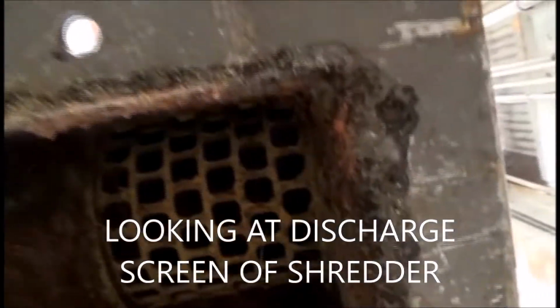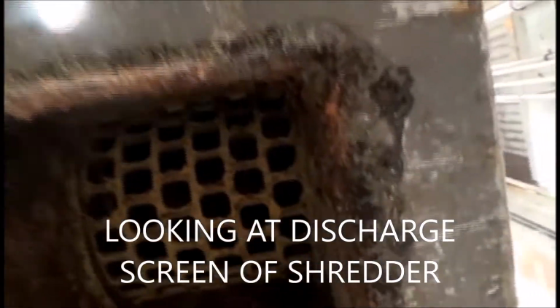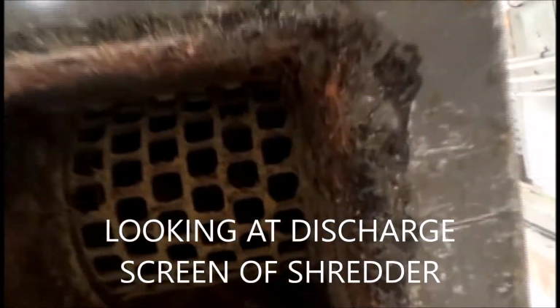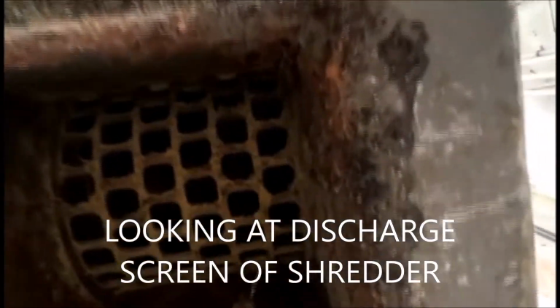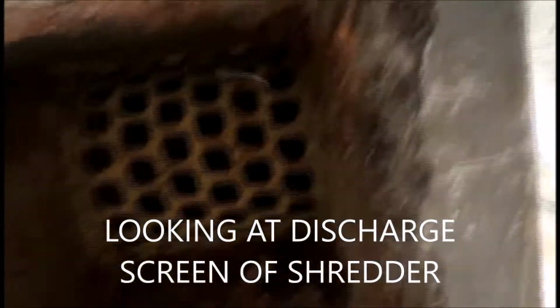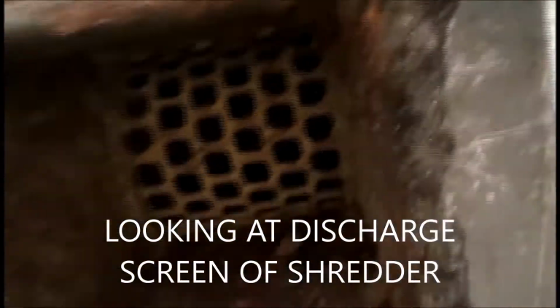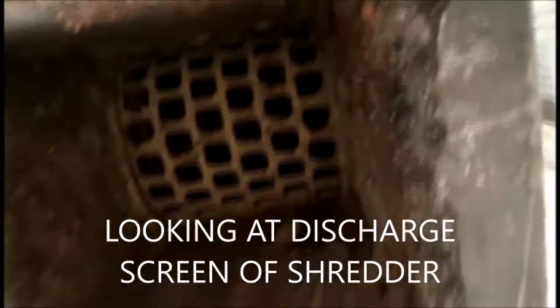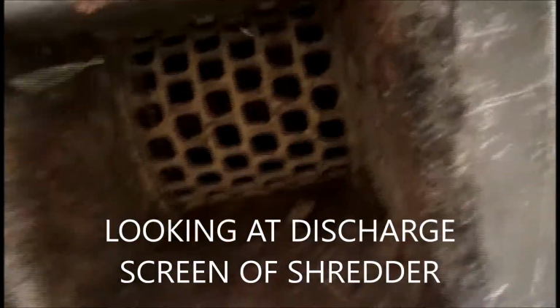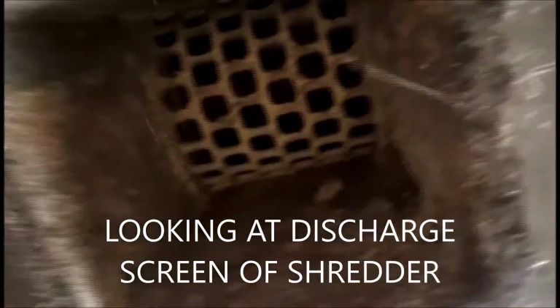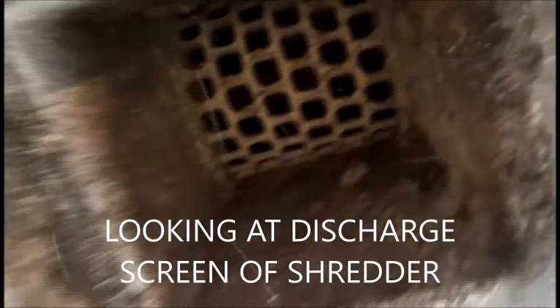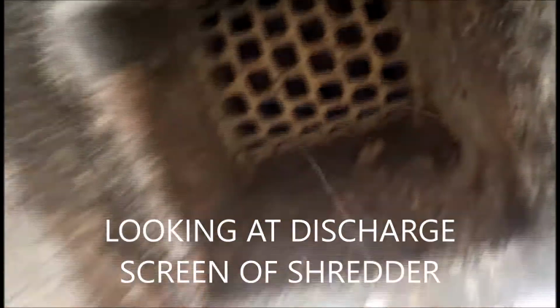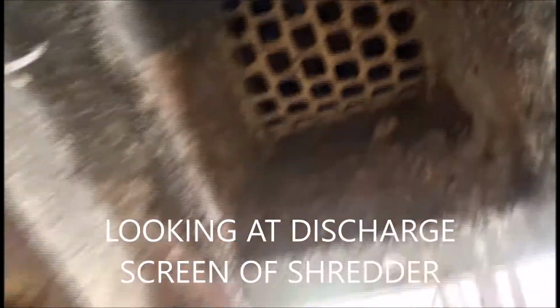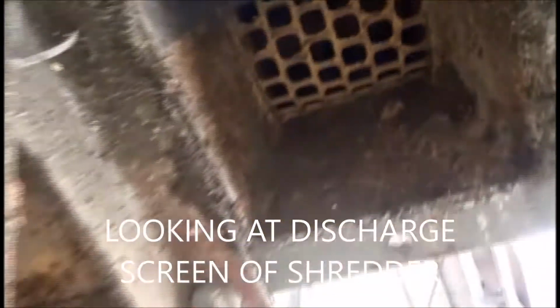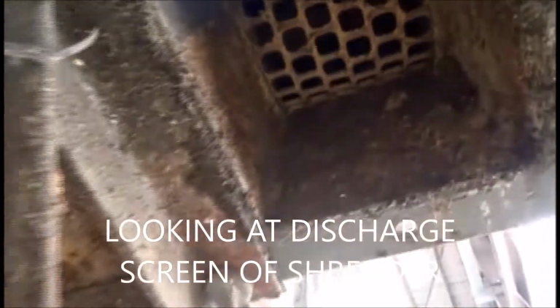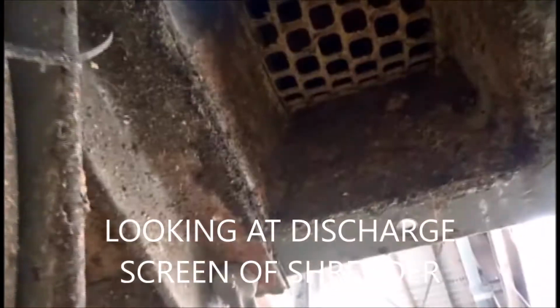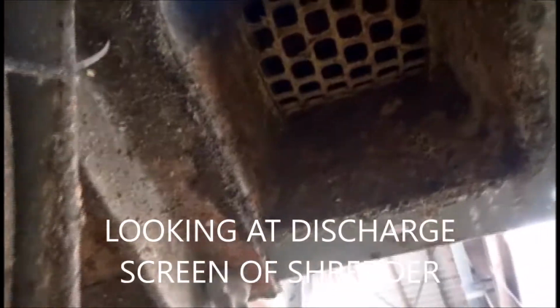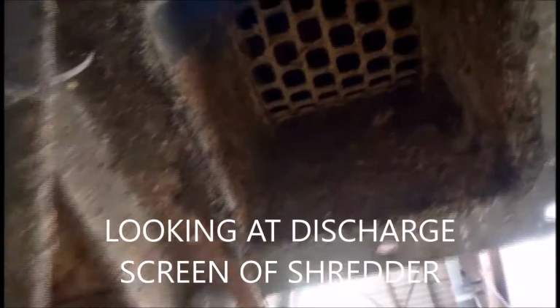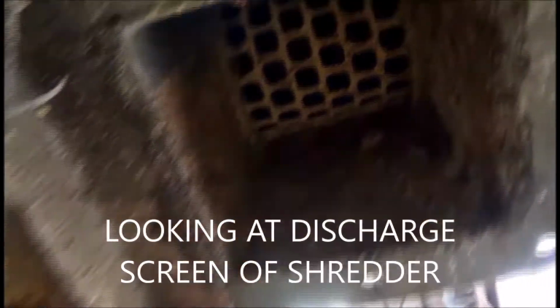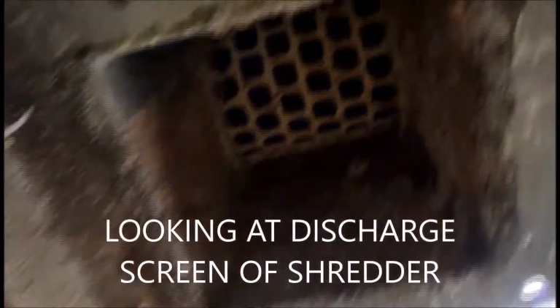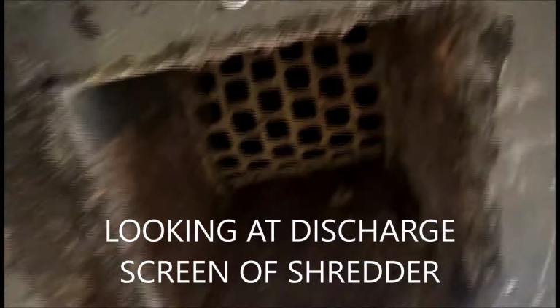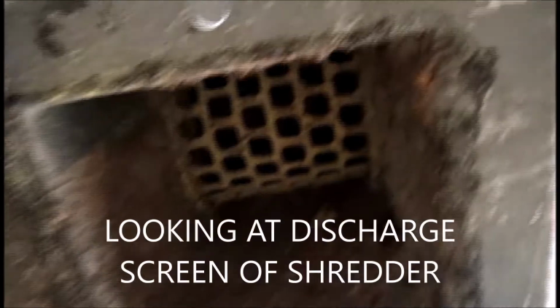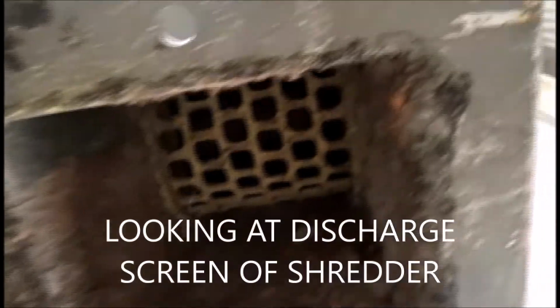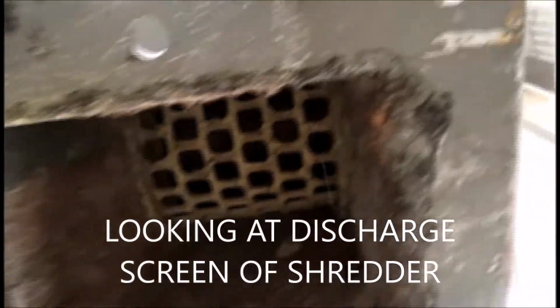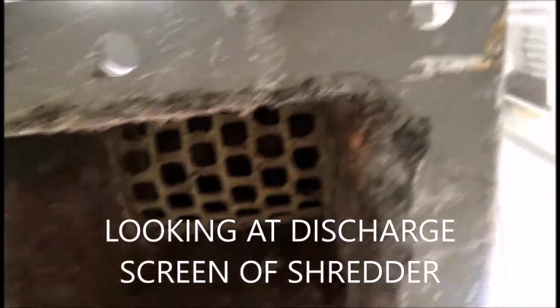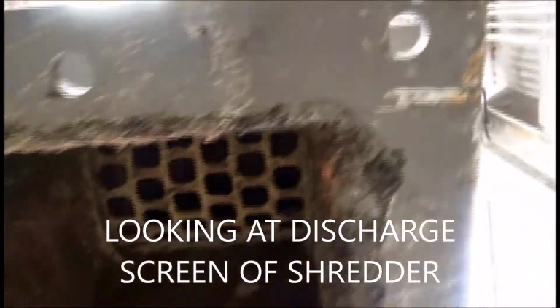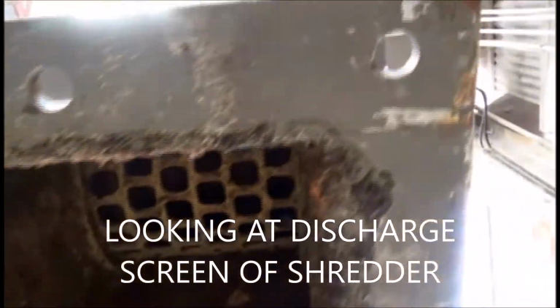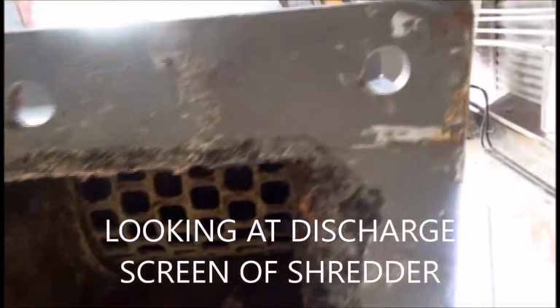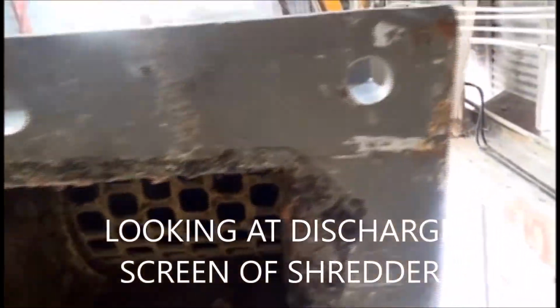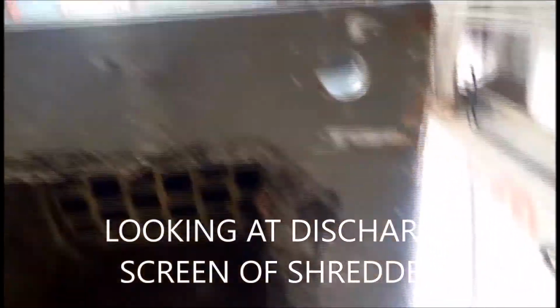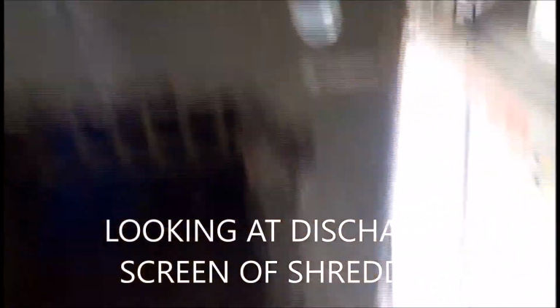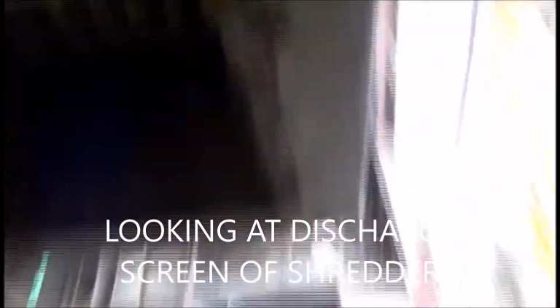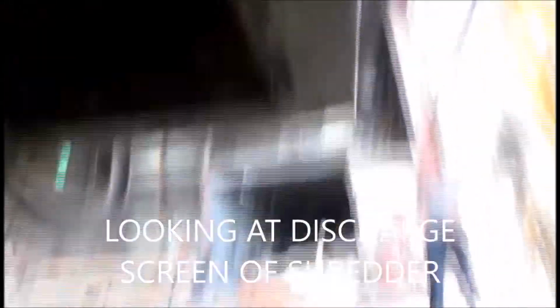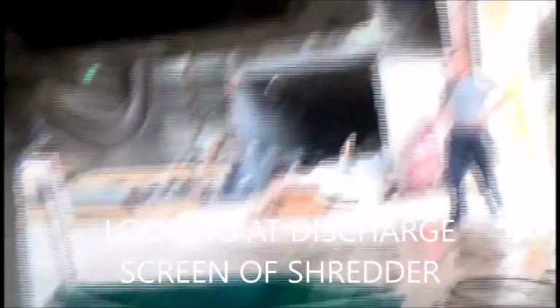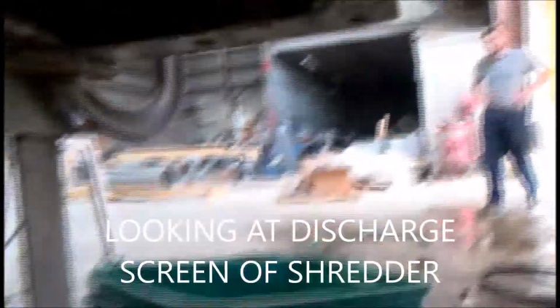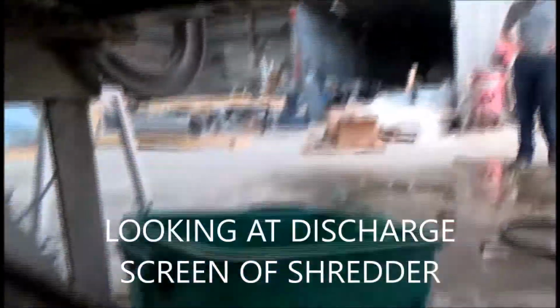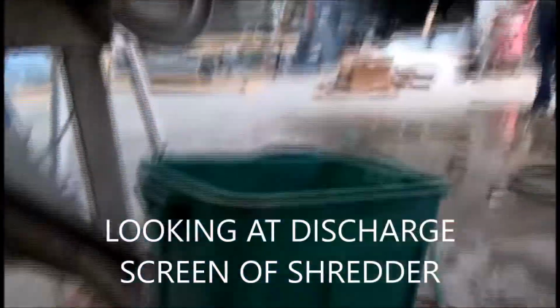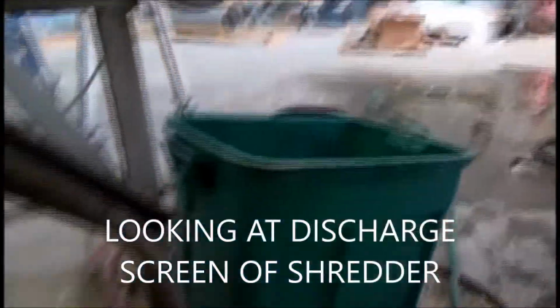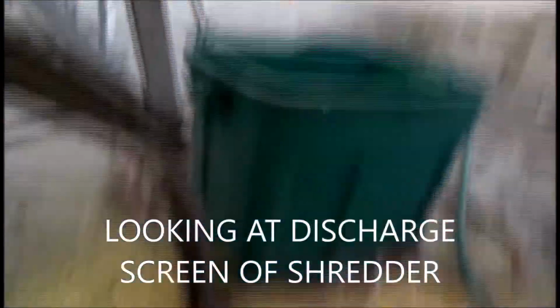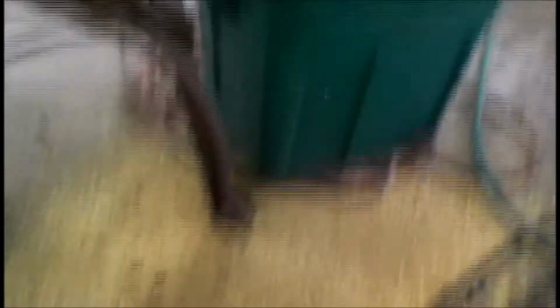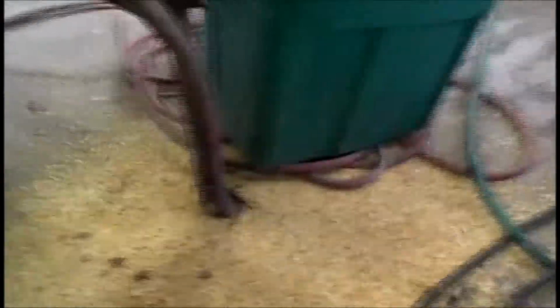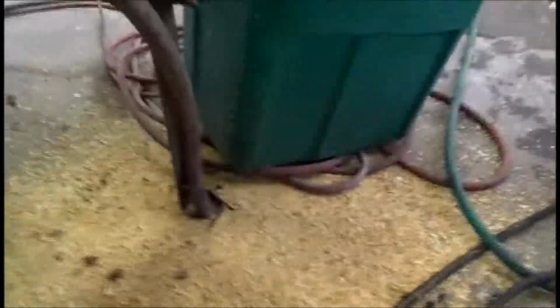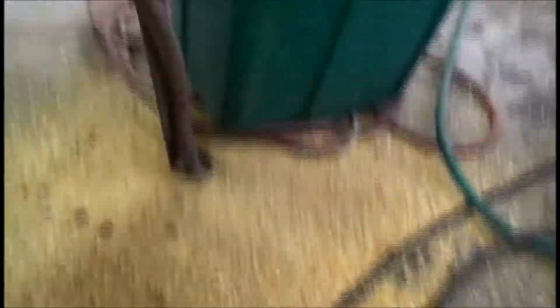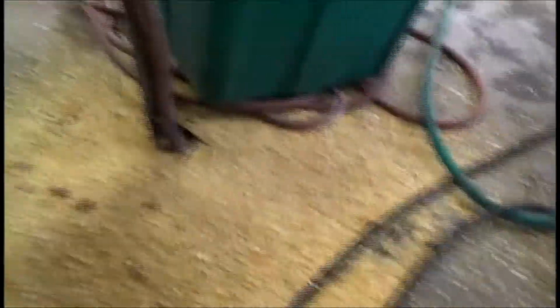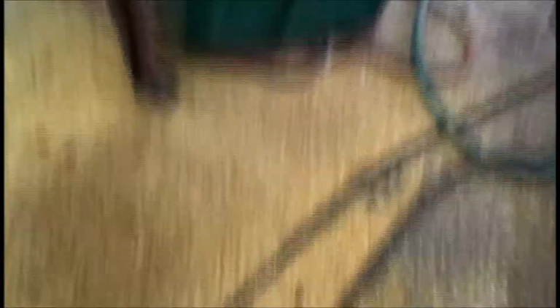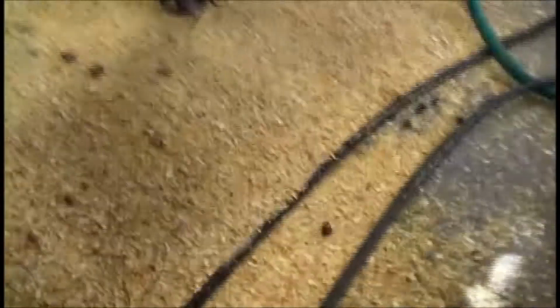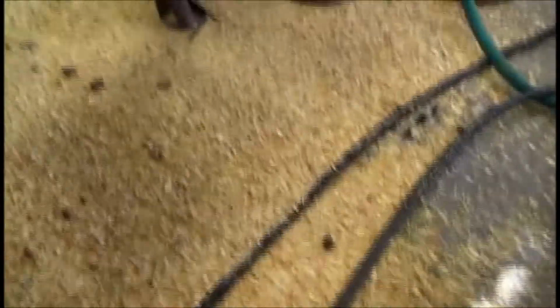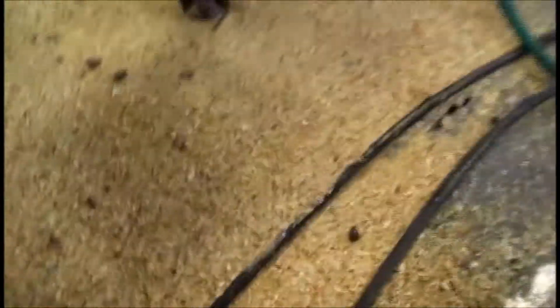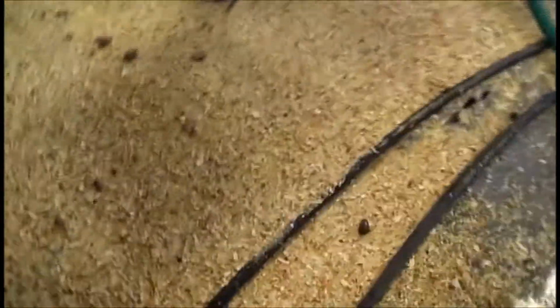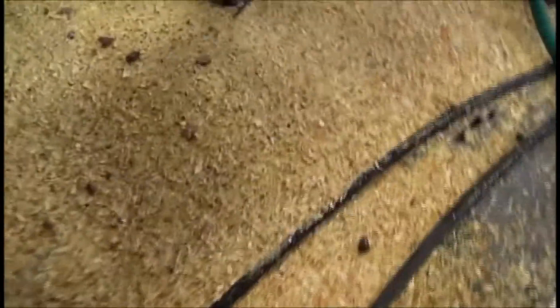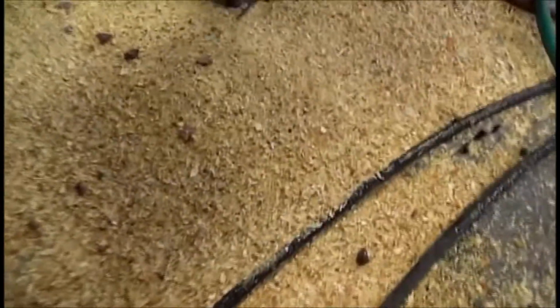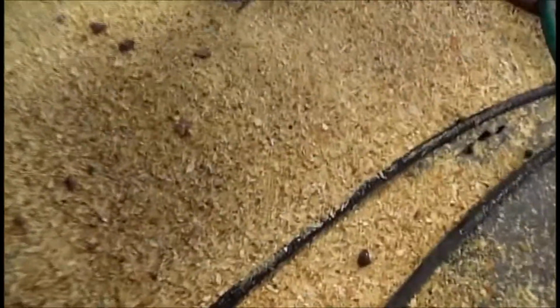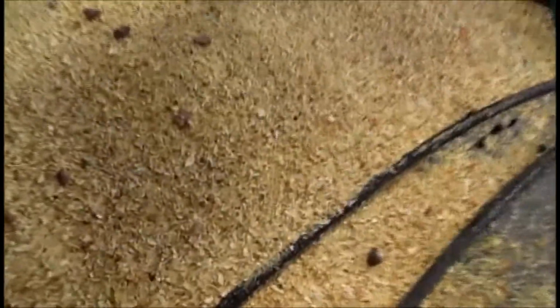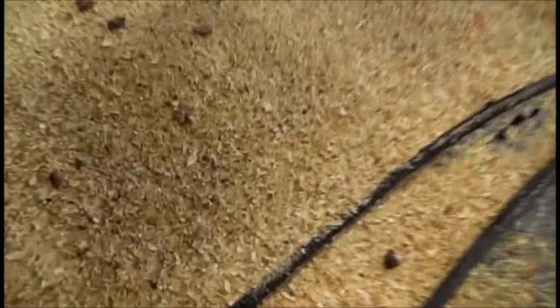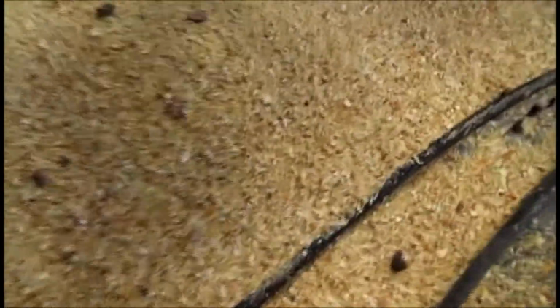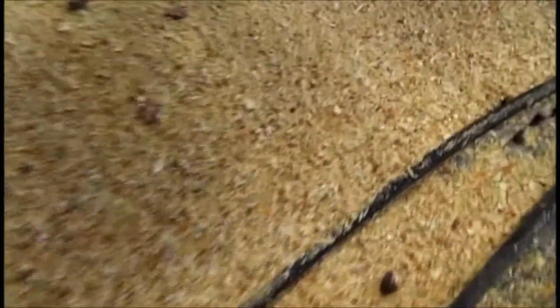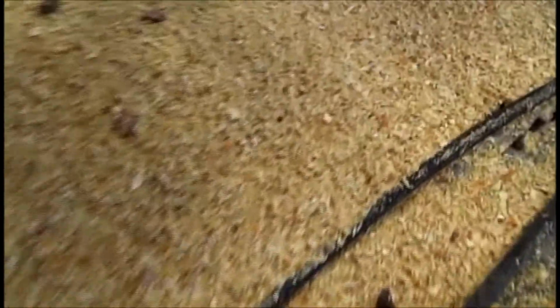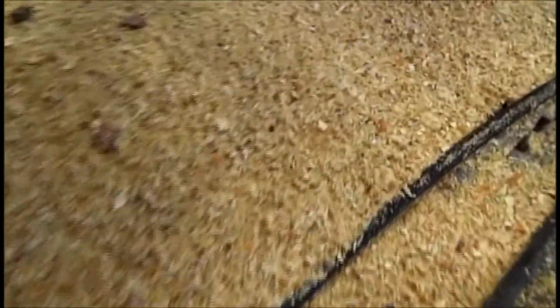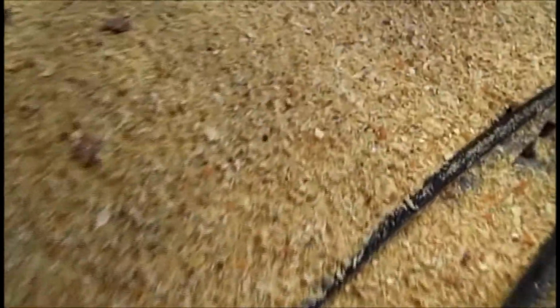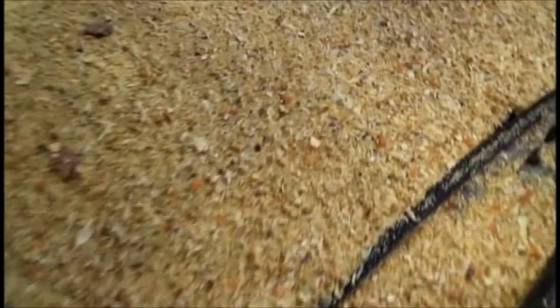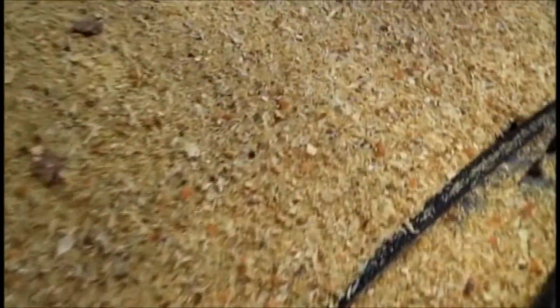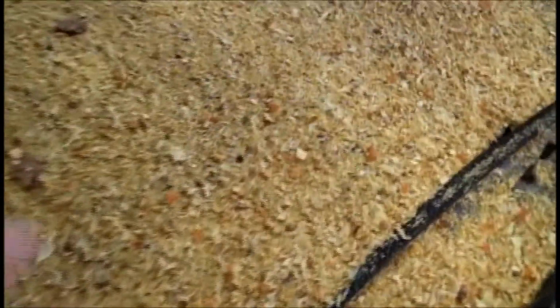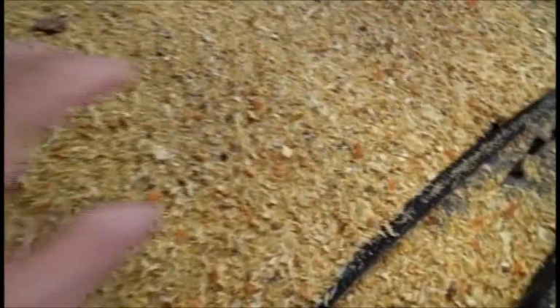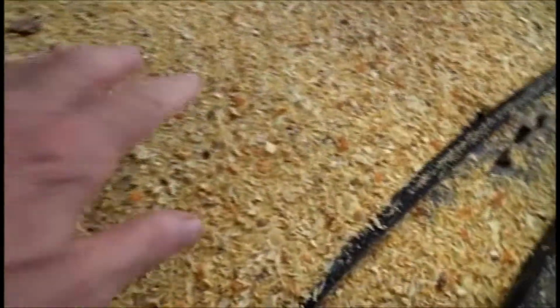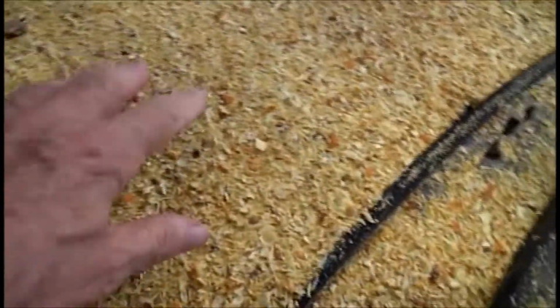Here's what it looks like inside. That's a screen on the bottom. And here's the material.